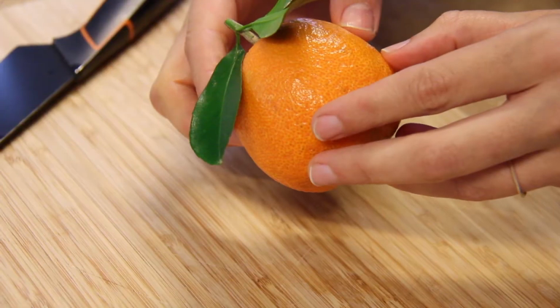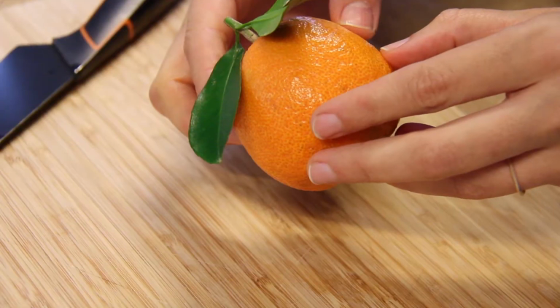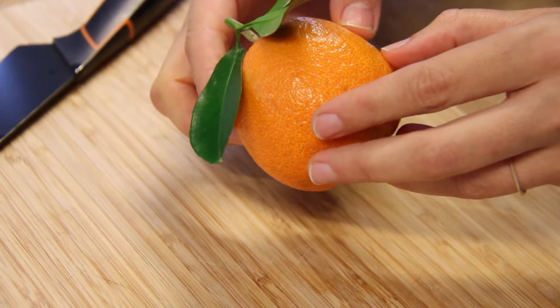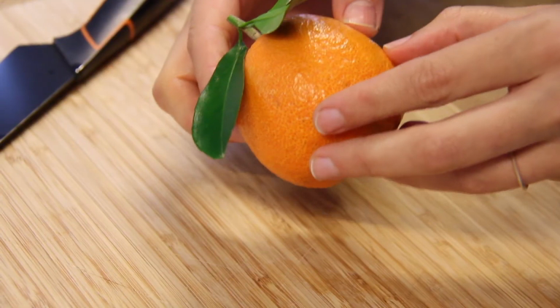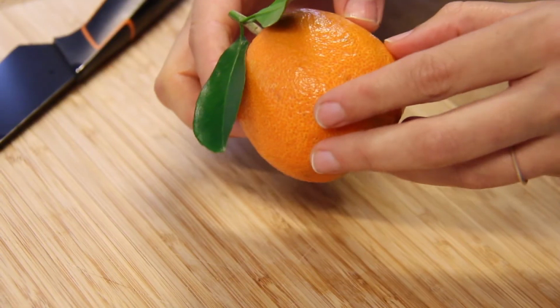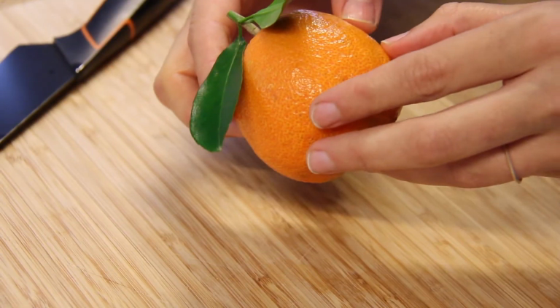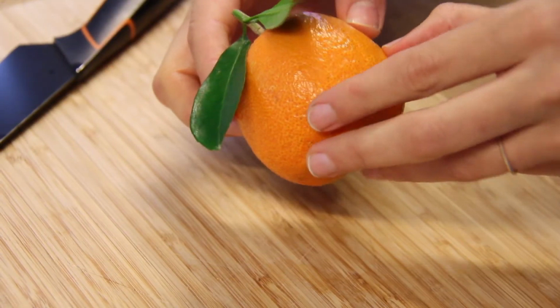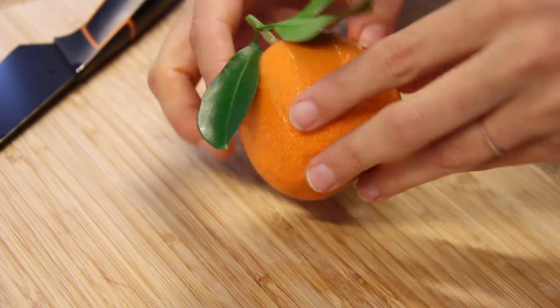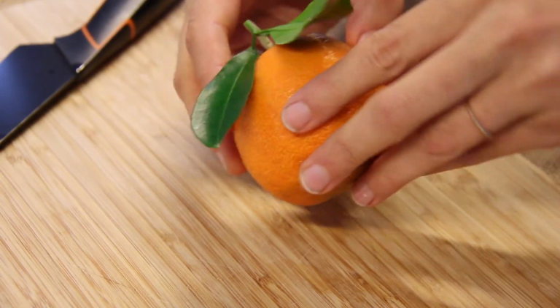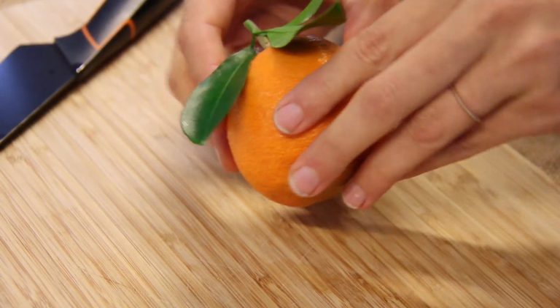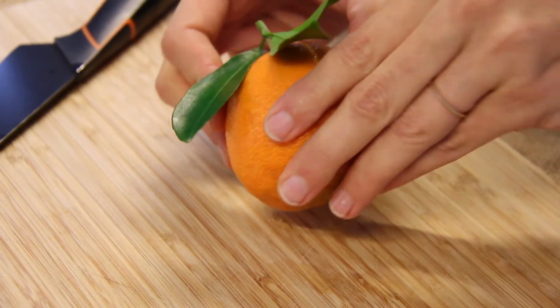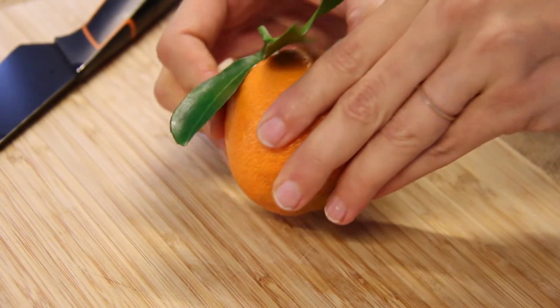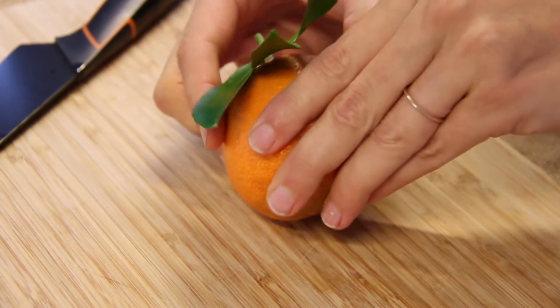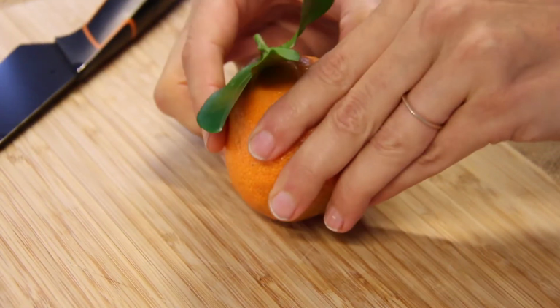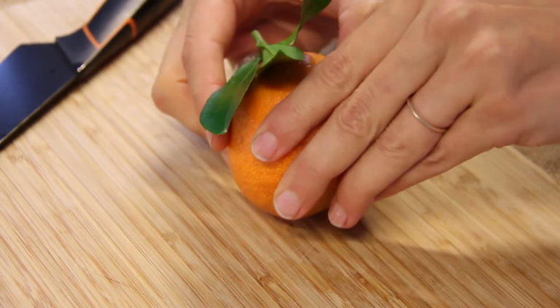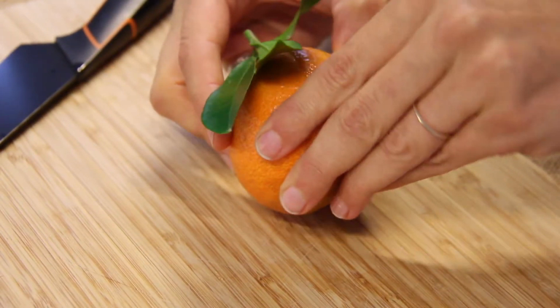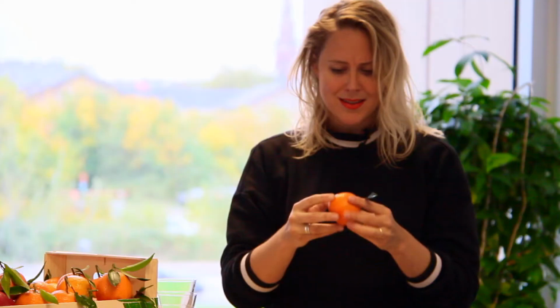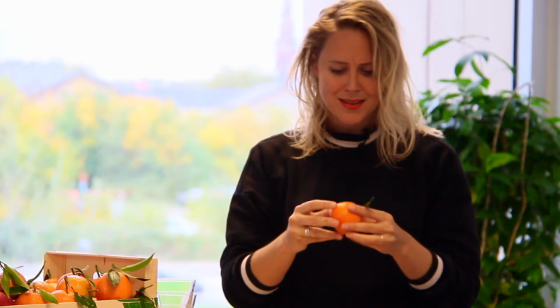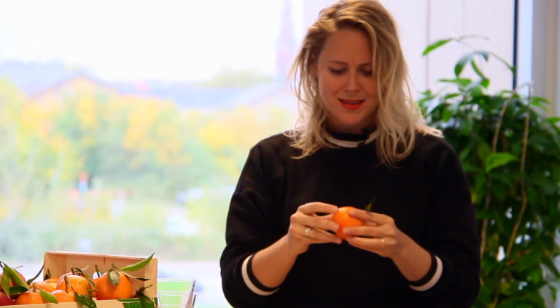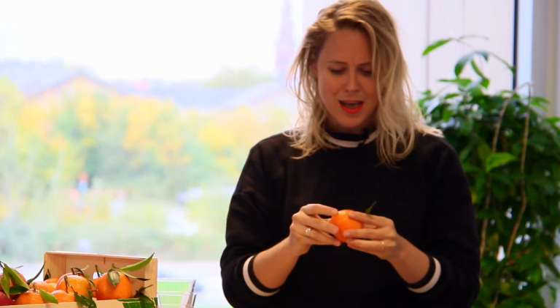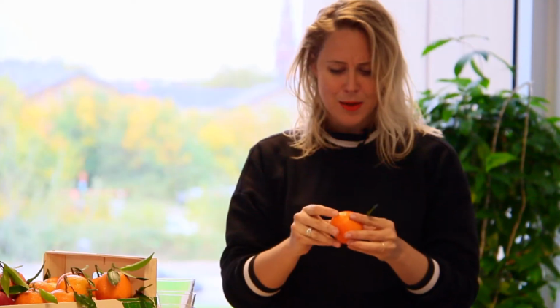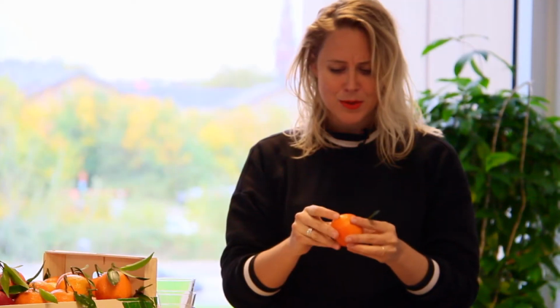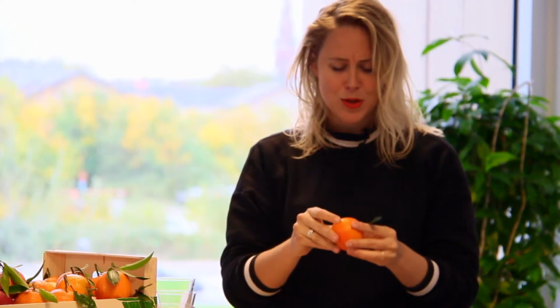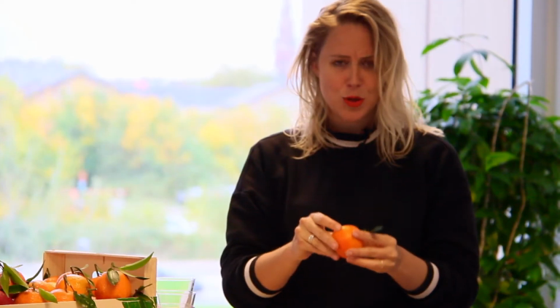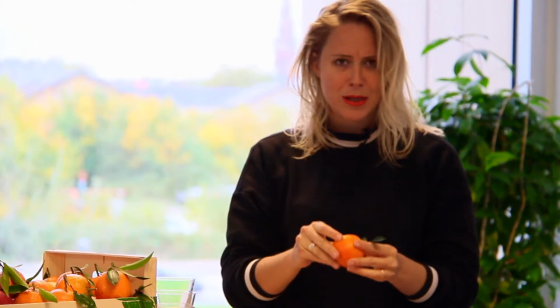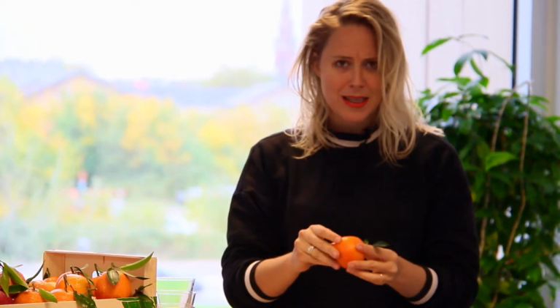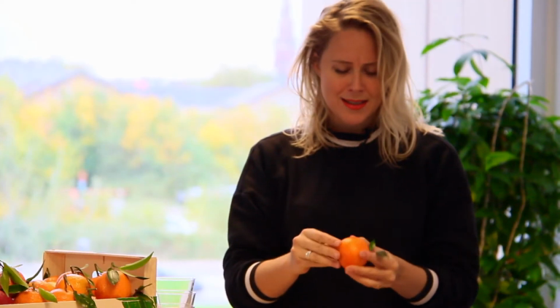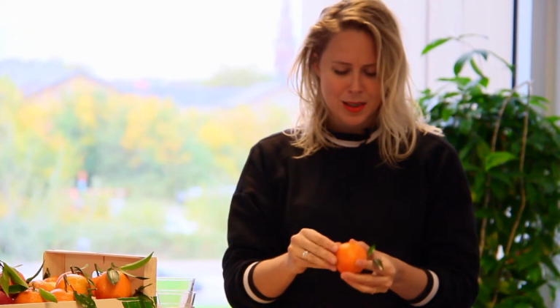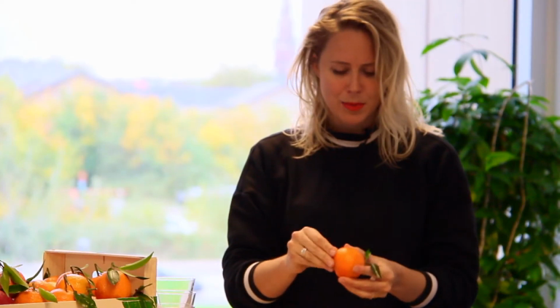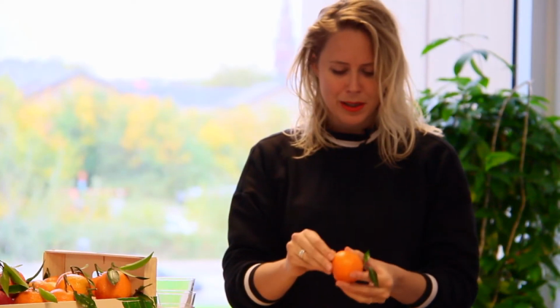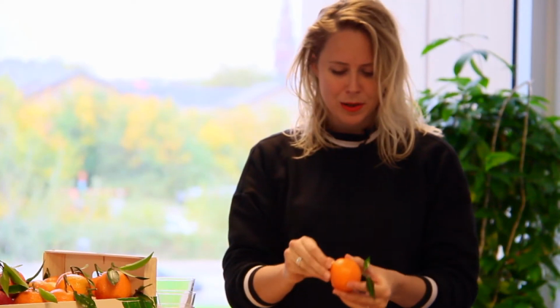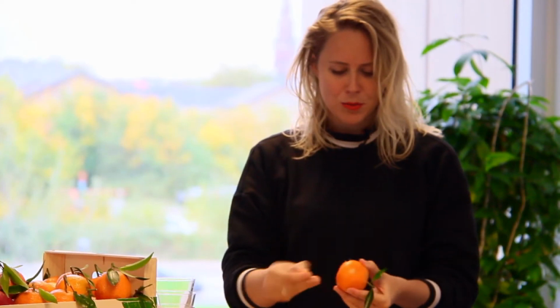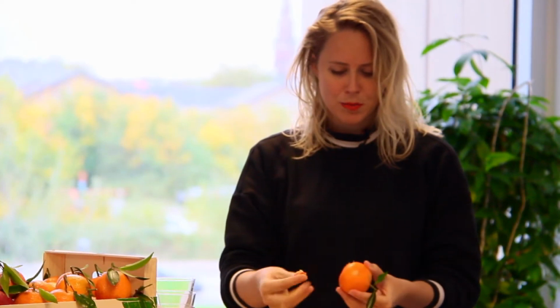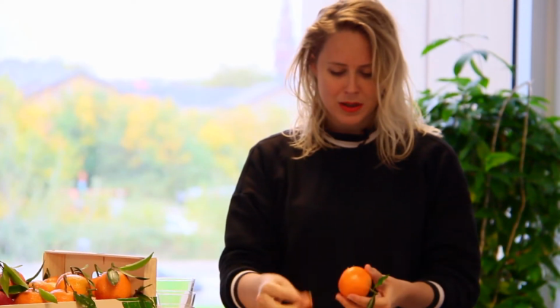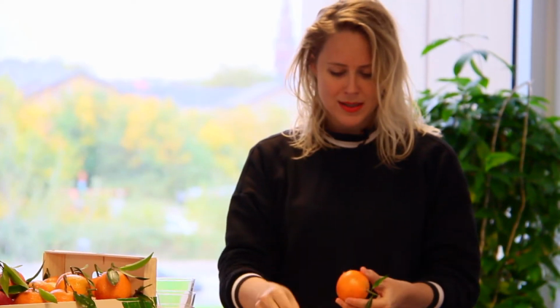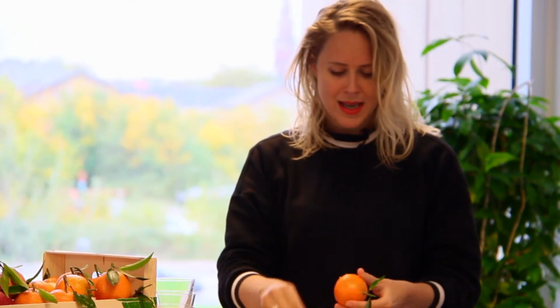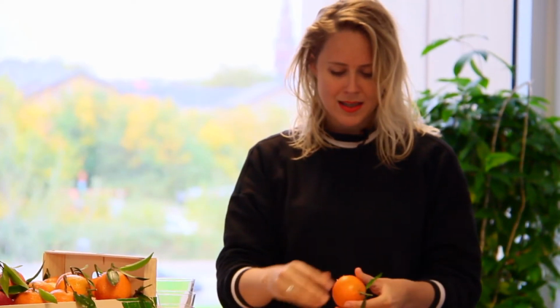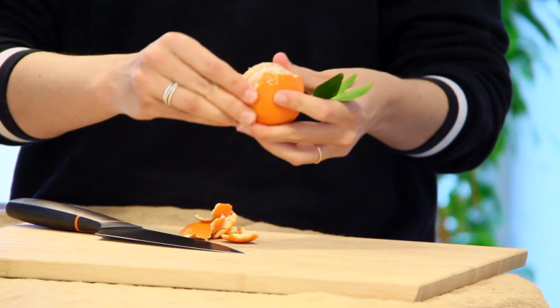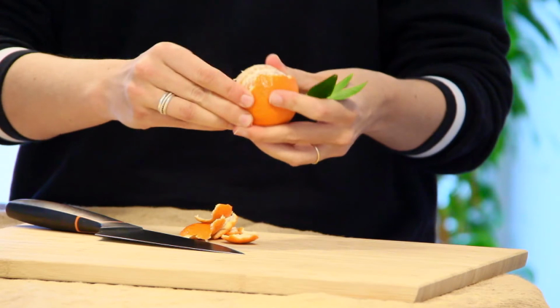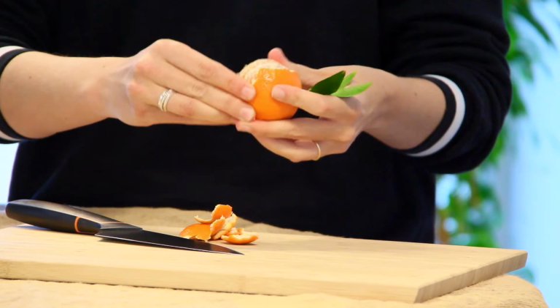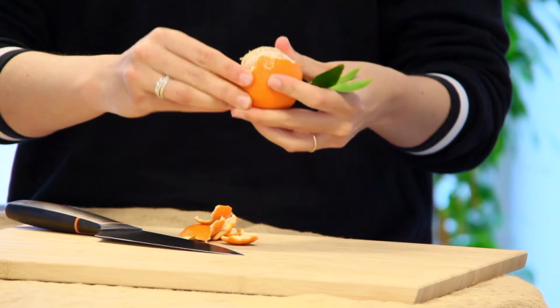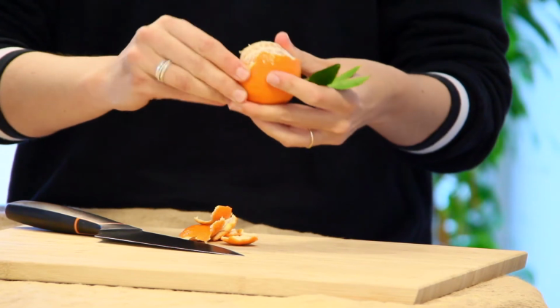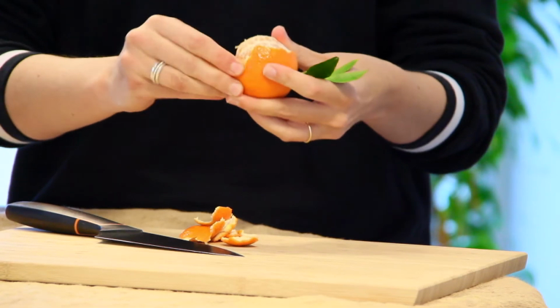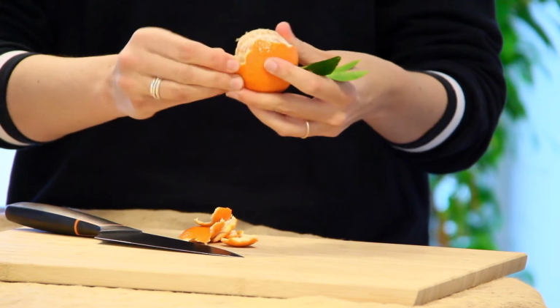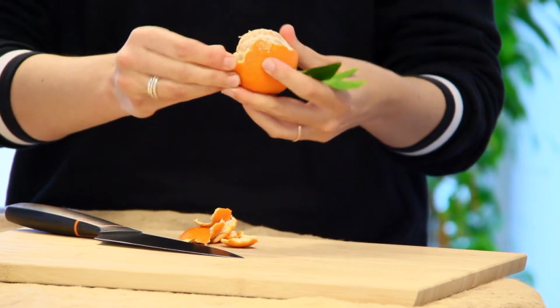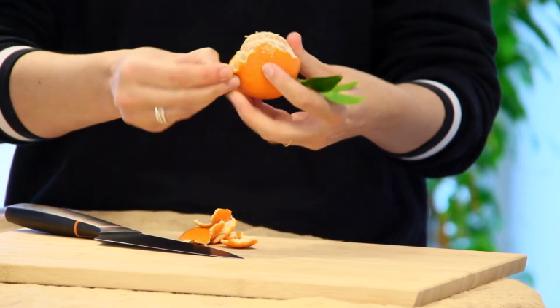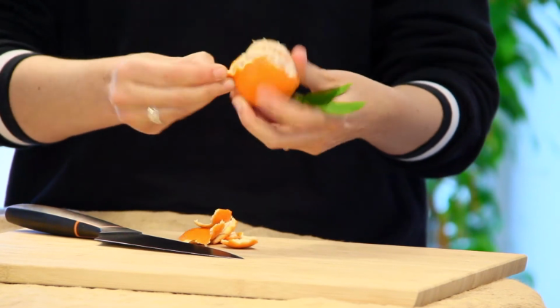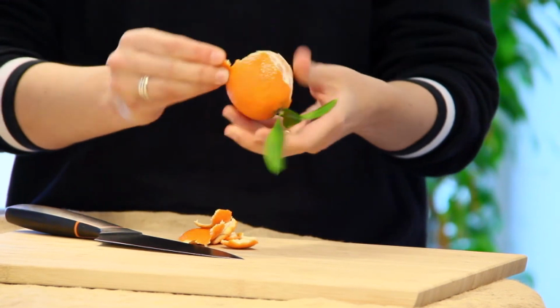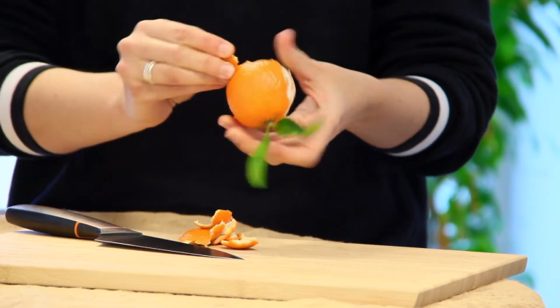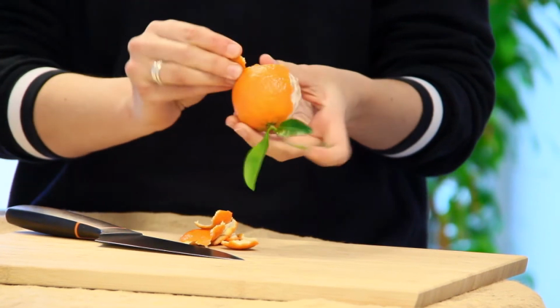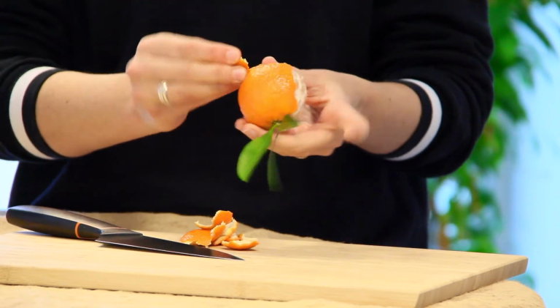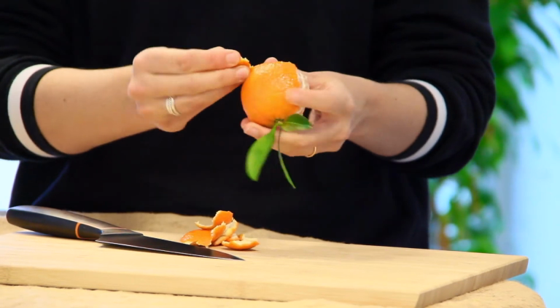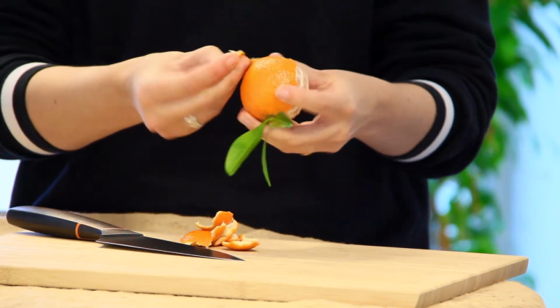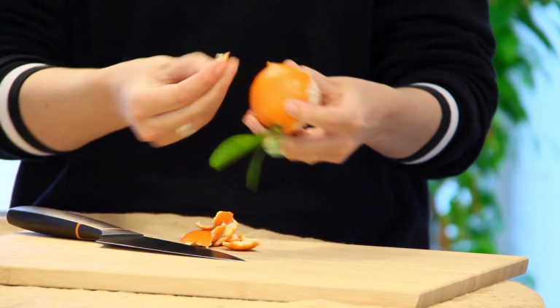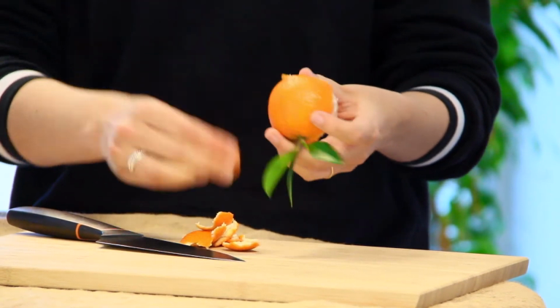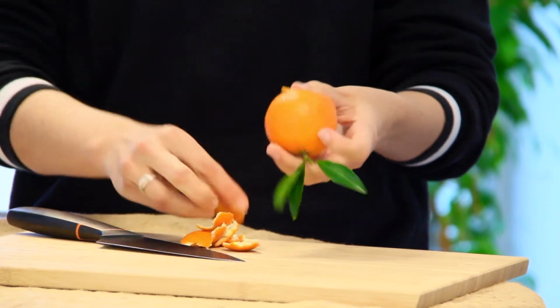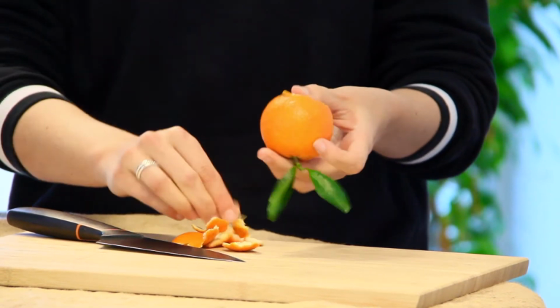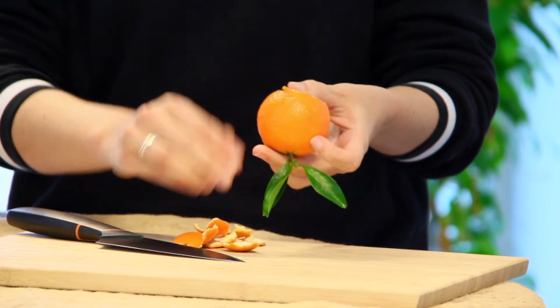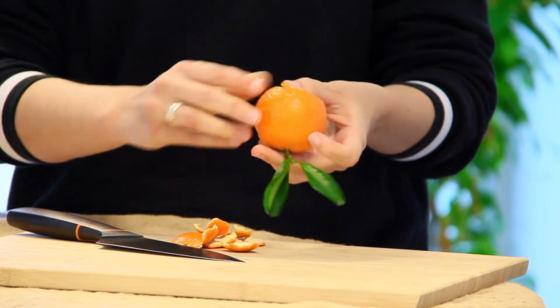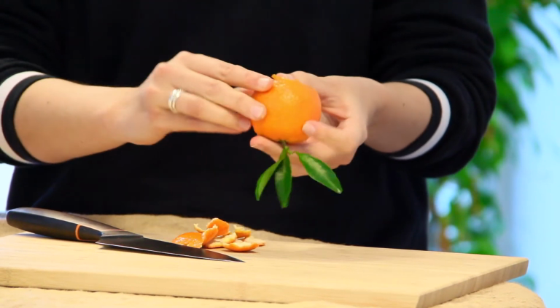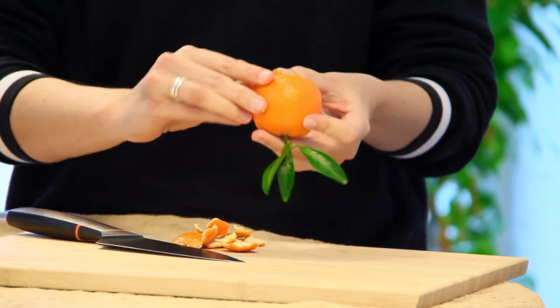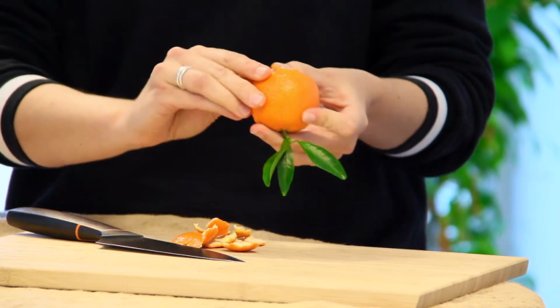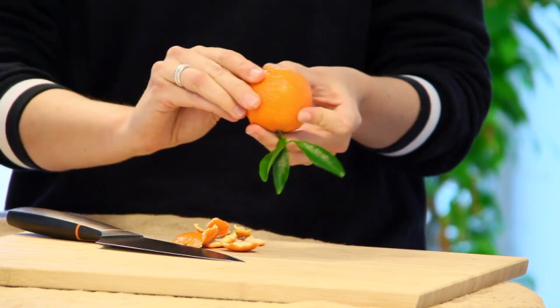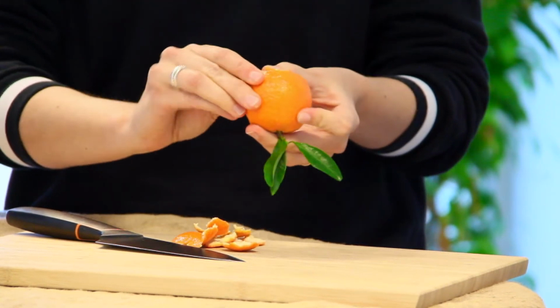It is a great size, super easy to peel because it has a medium skin — not too thin, not too thick.